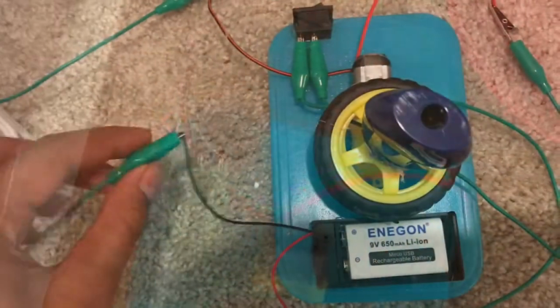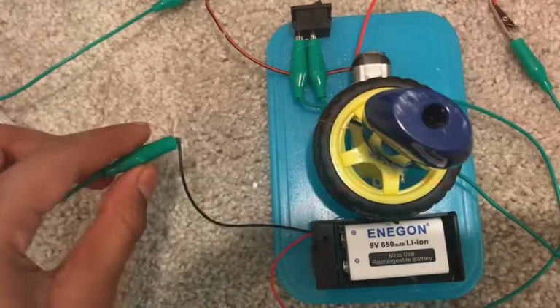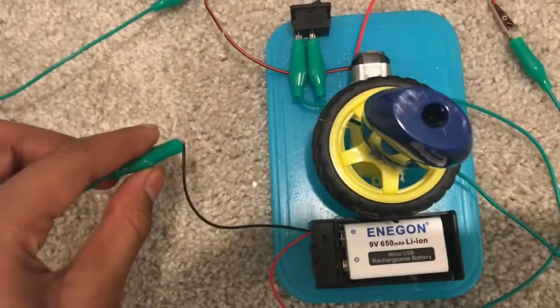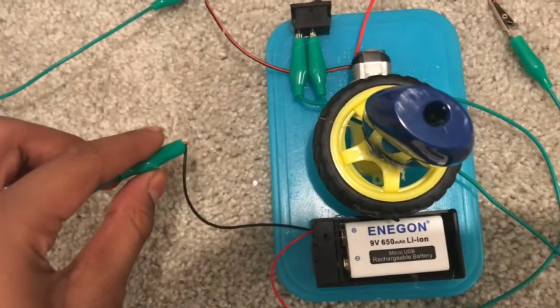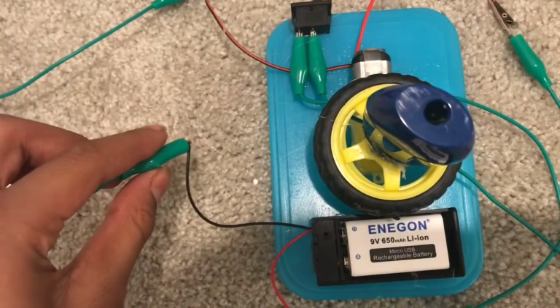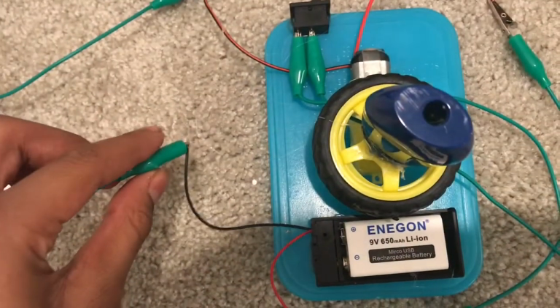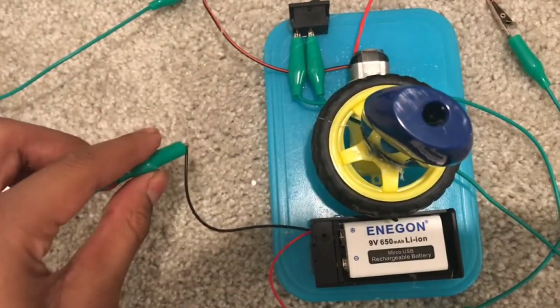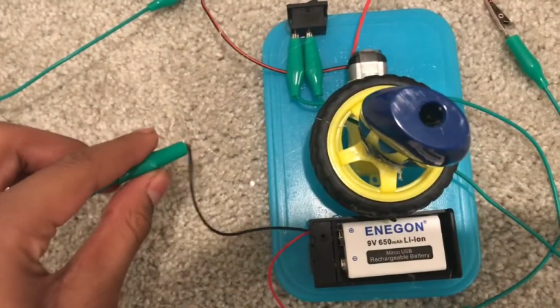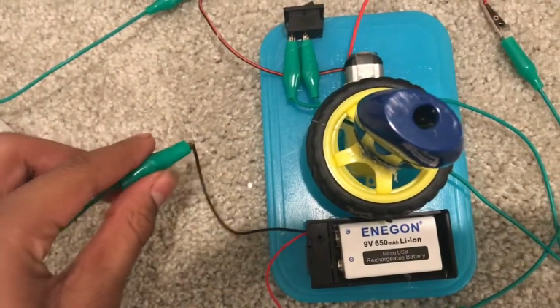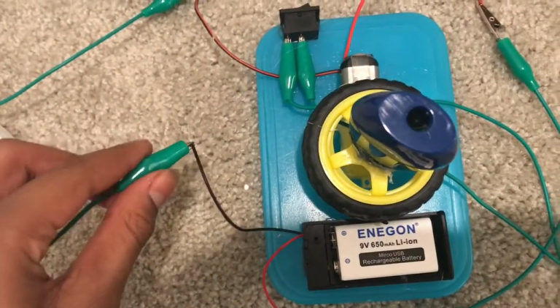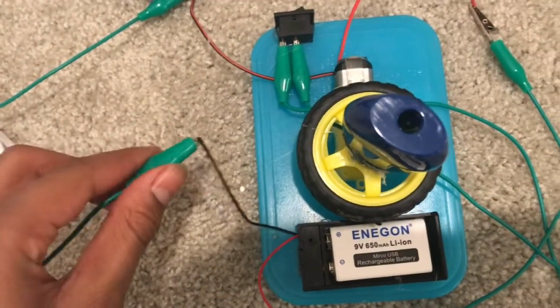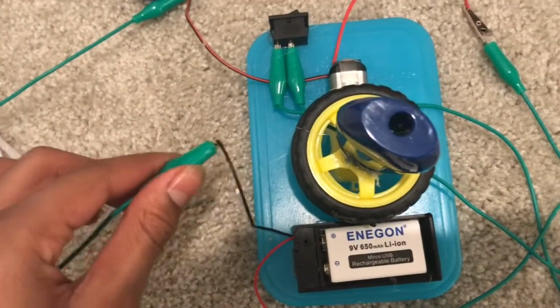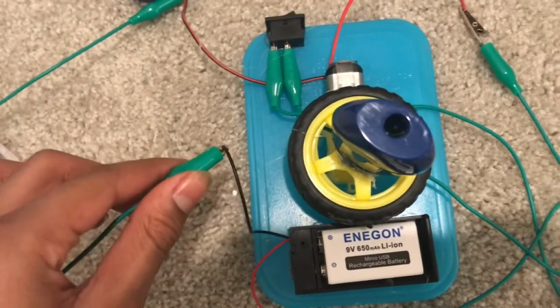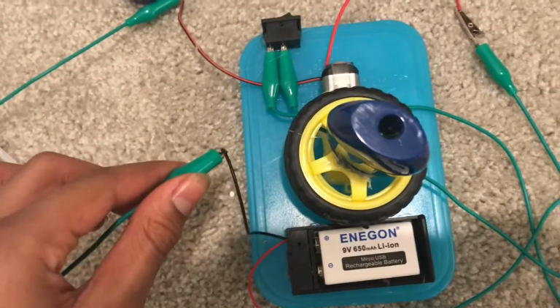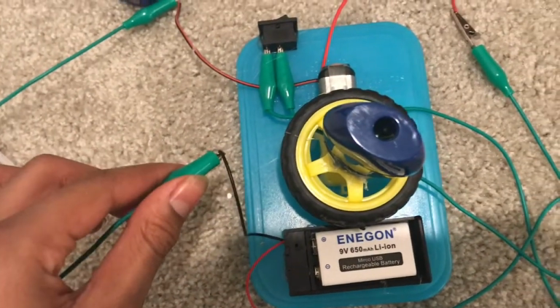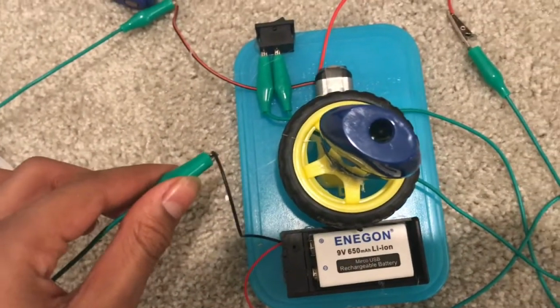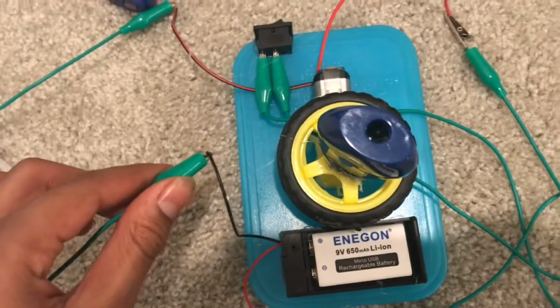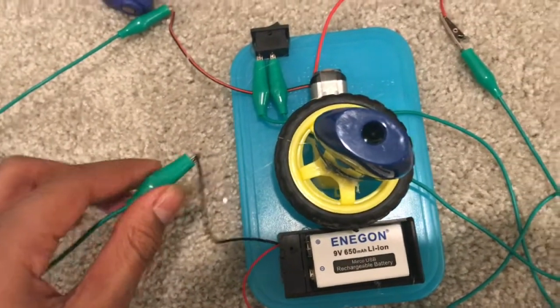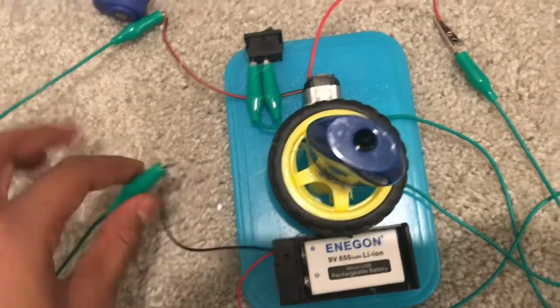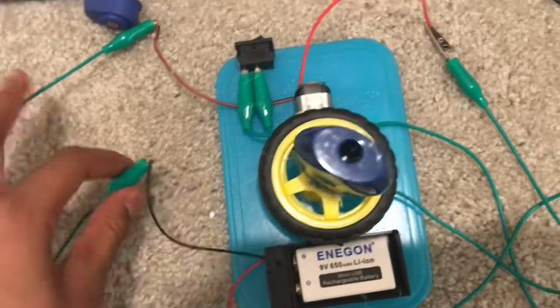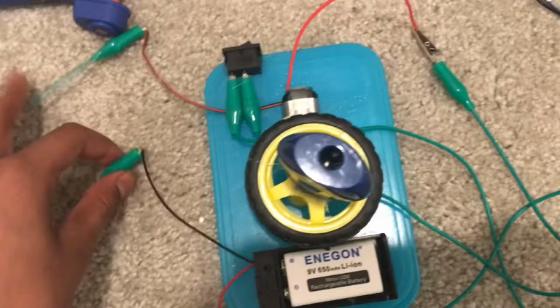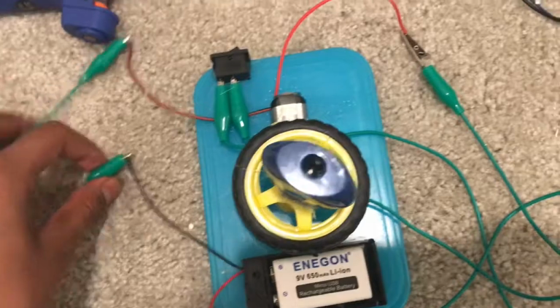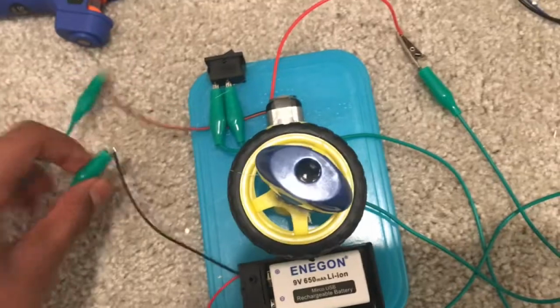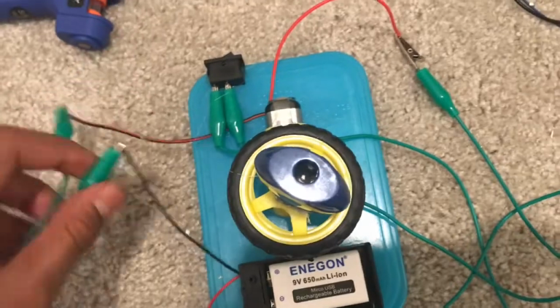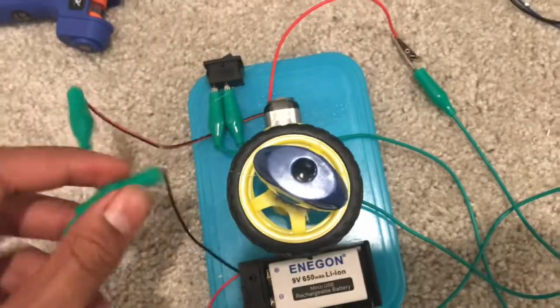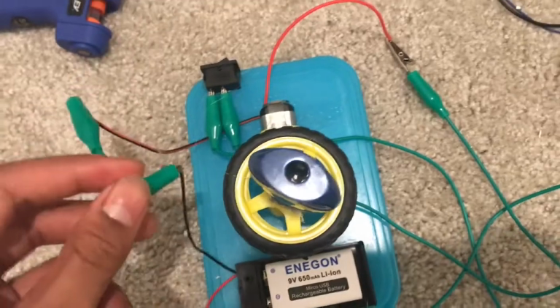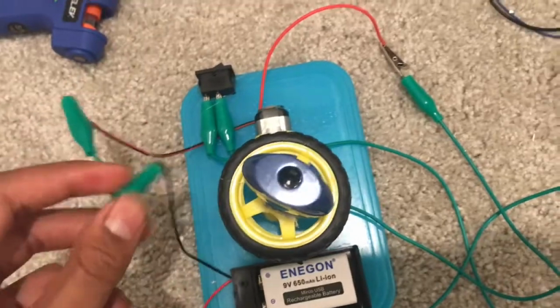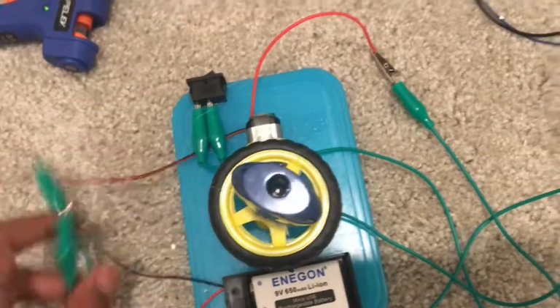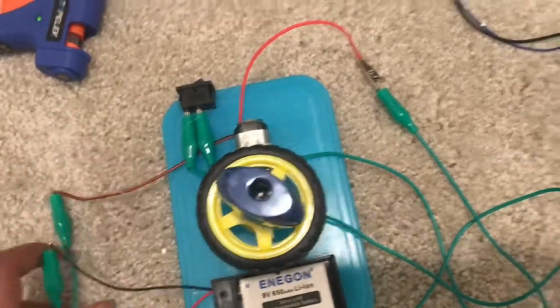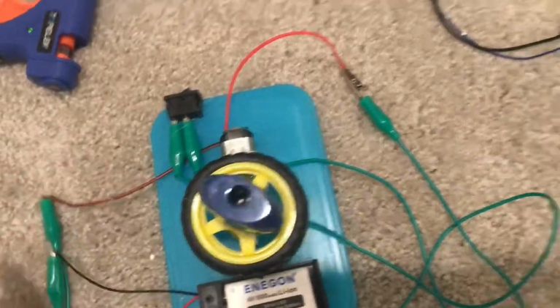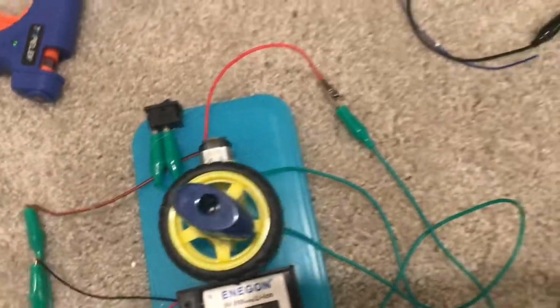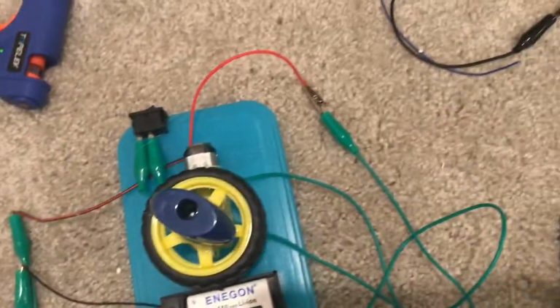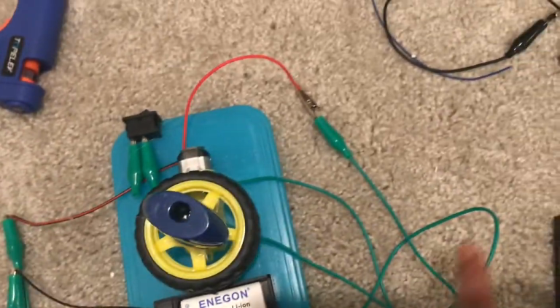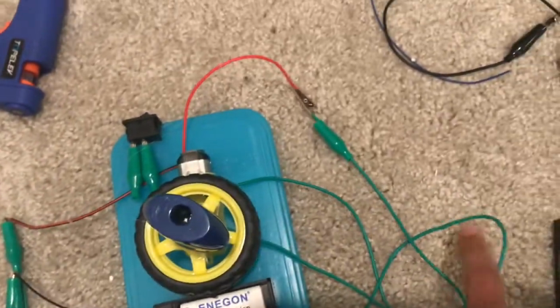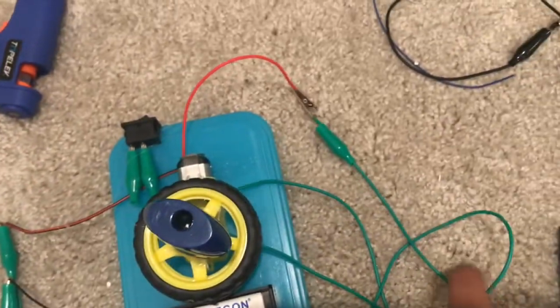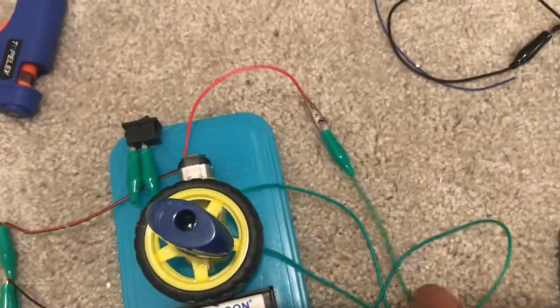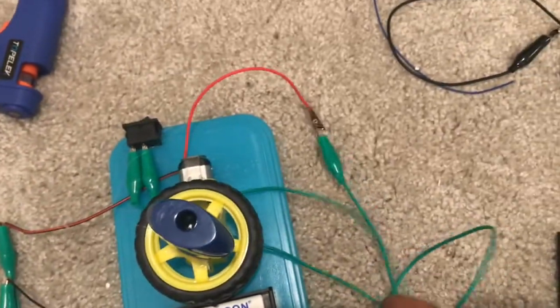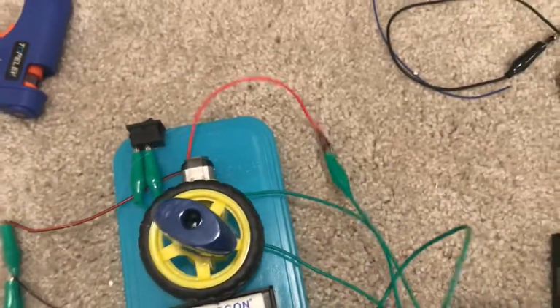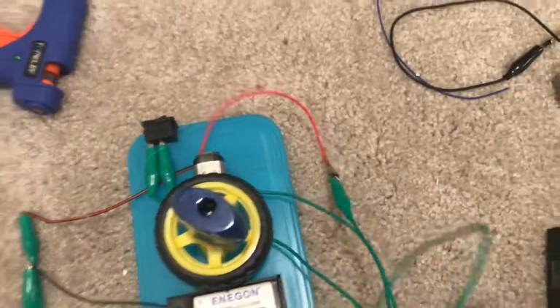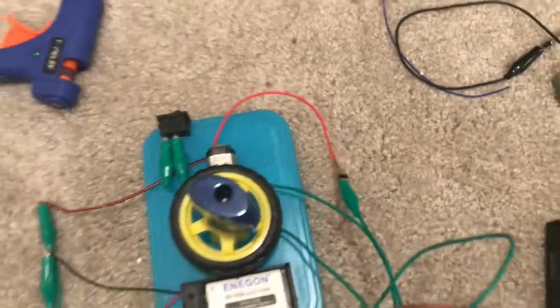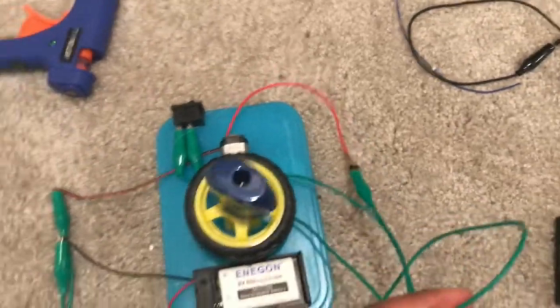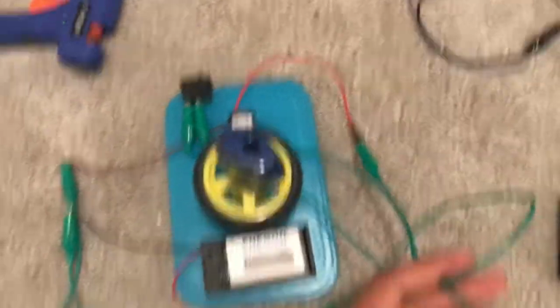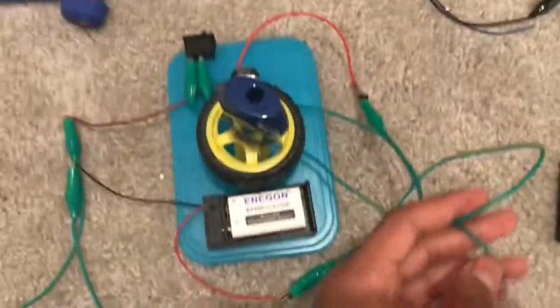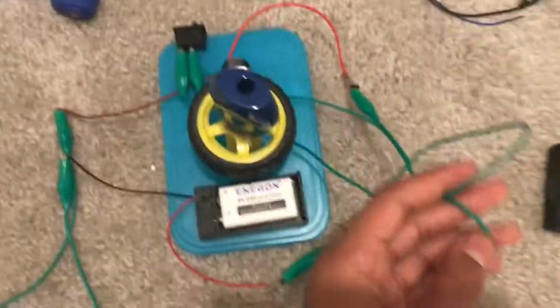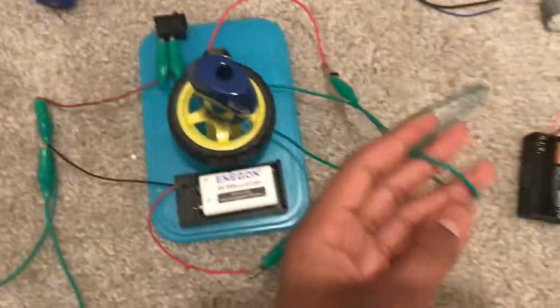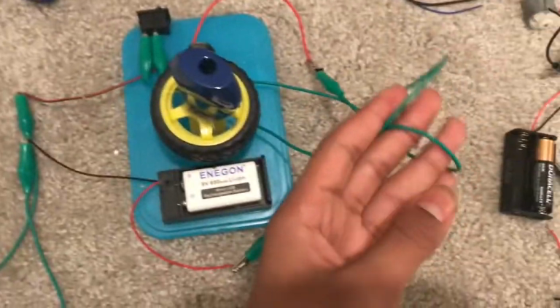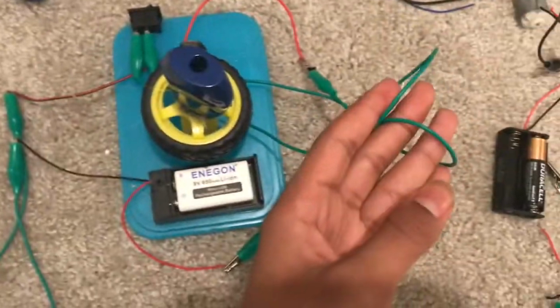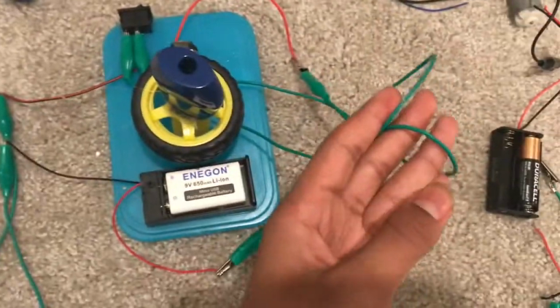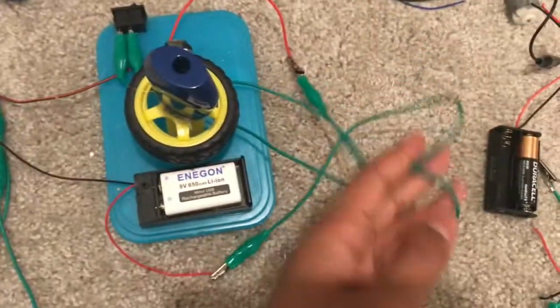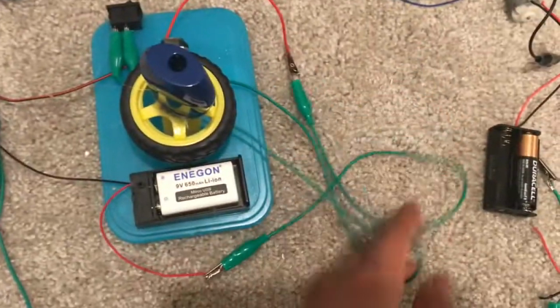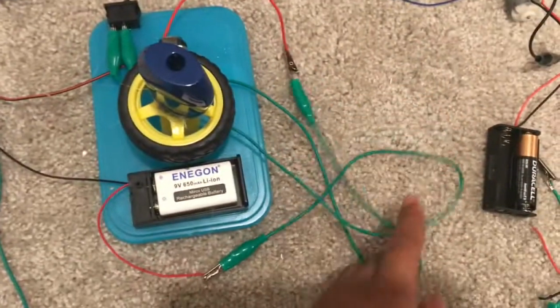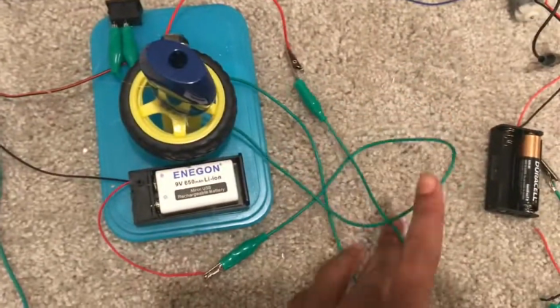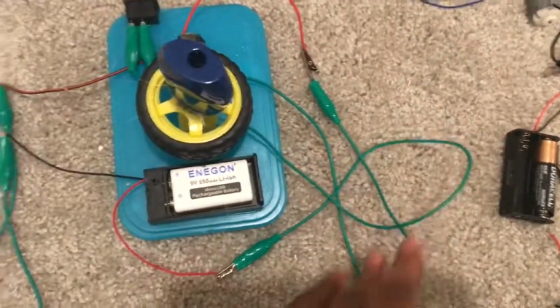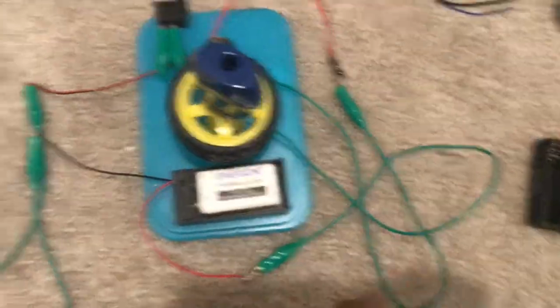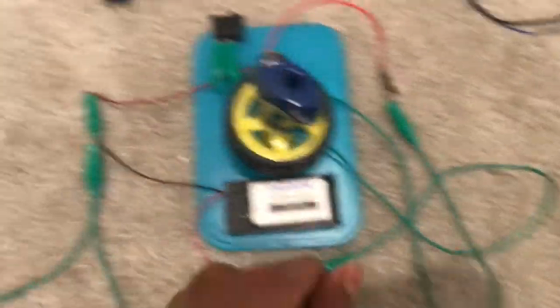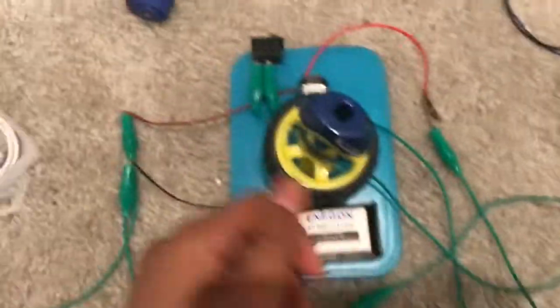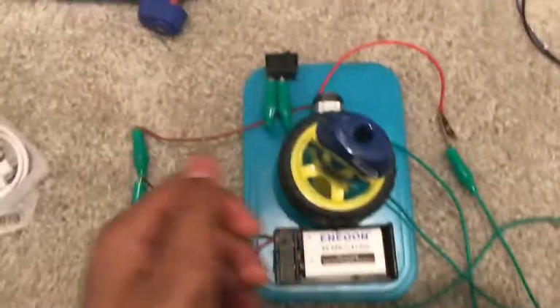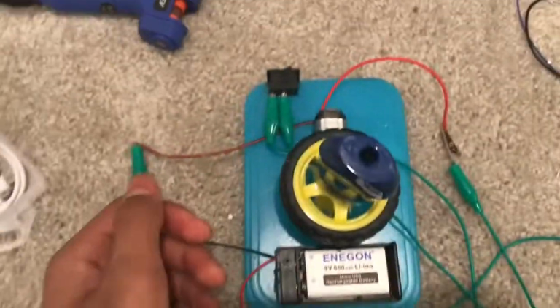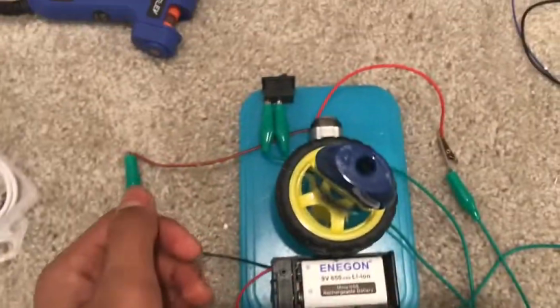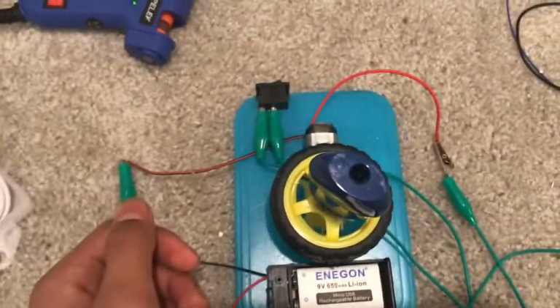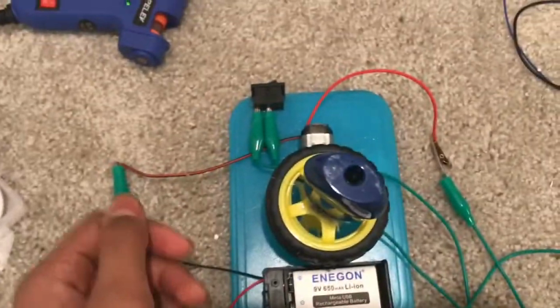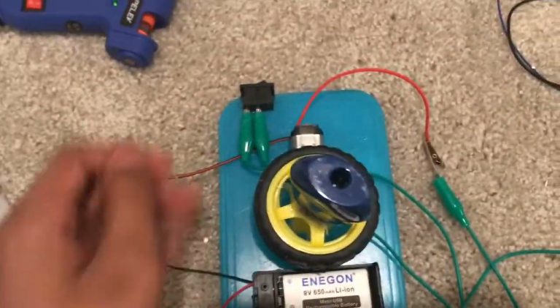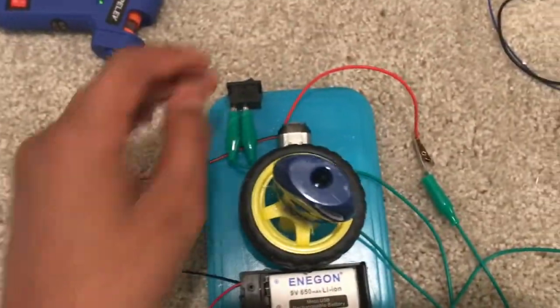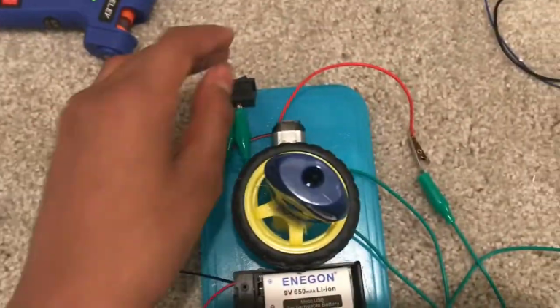Now all you need to do is hook up the motor to the battery and the switch. Now you should be able to turn it on and make your motor spin.